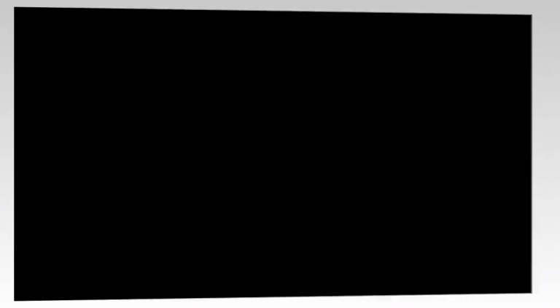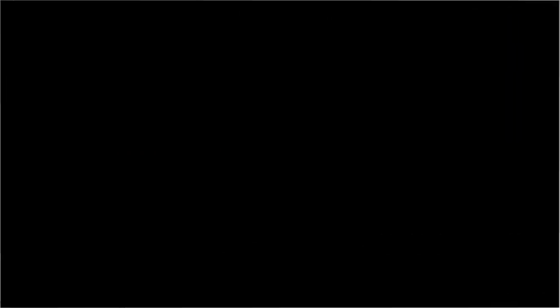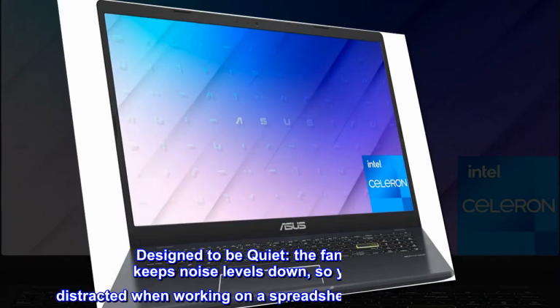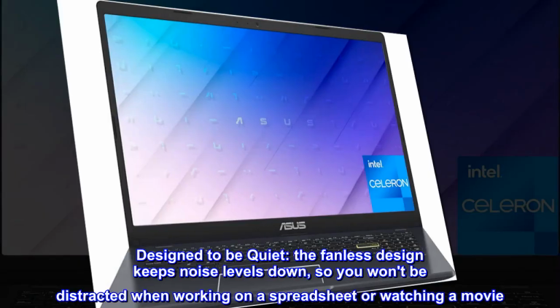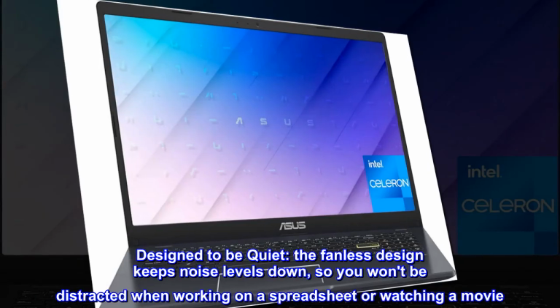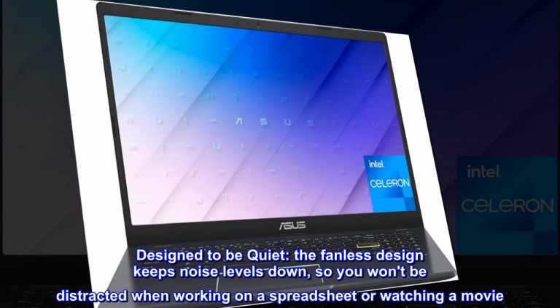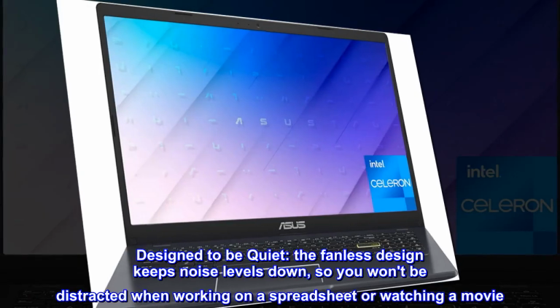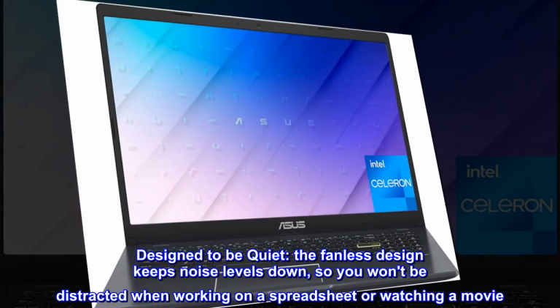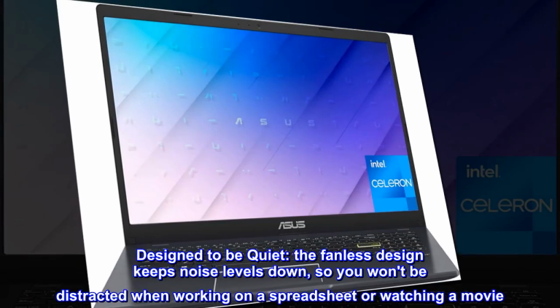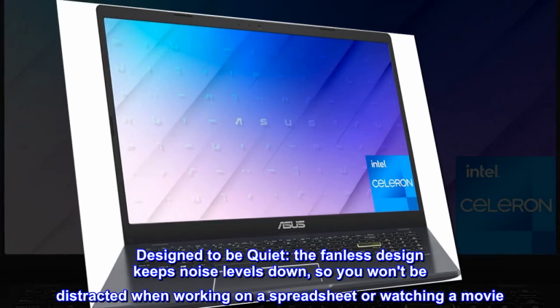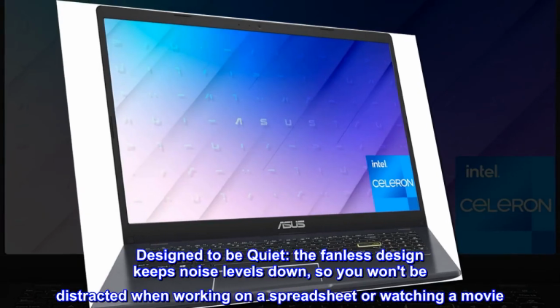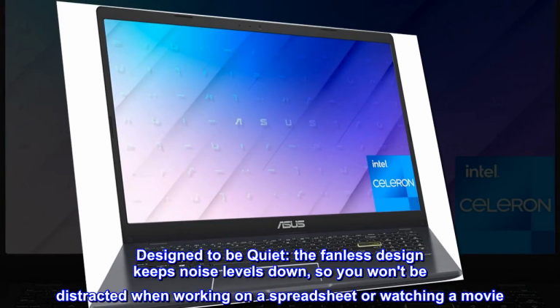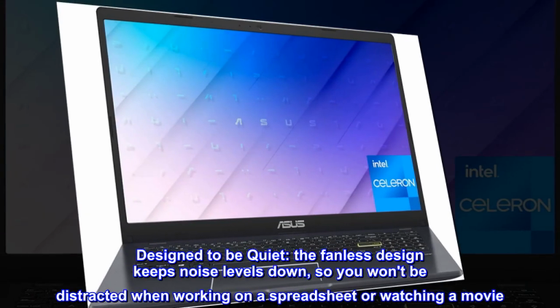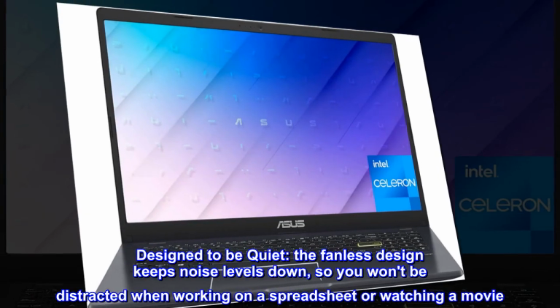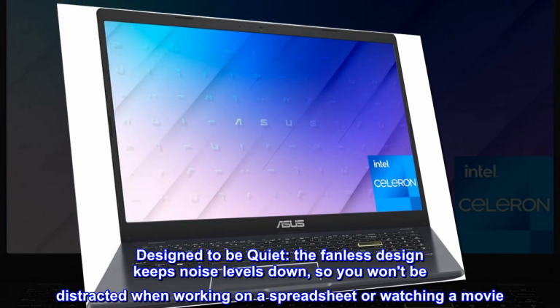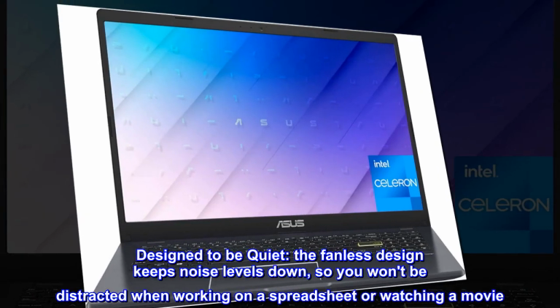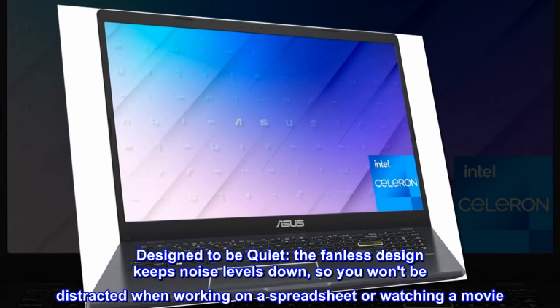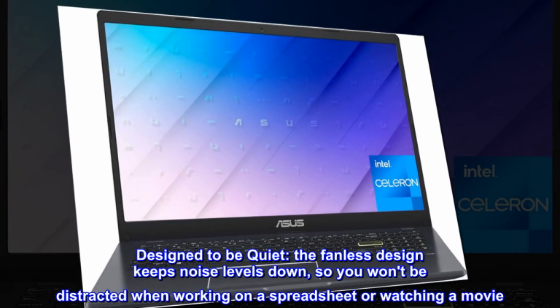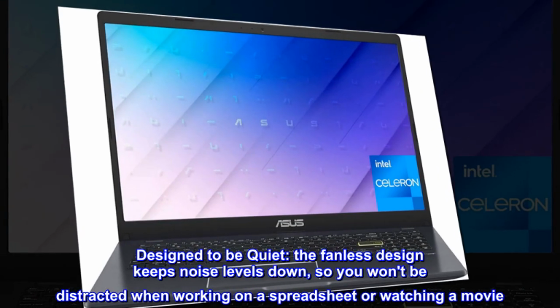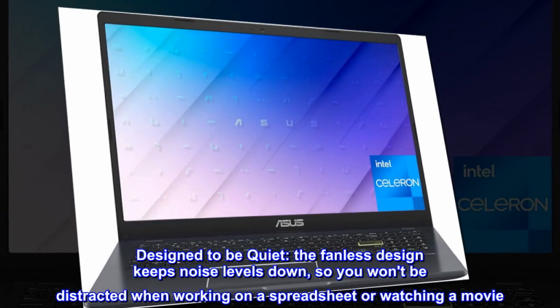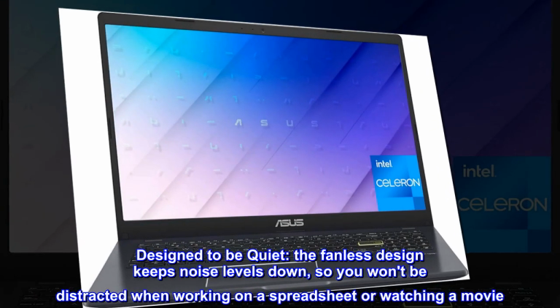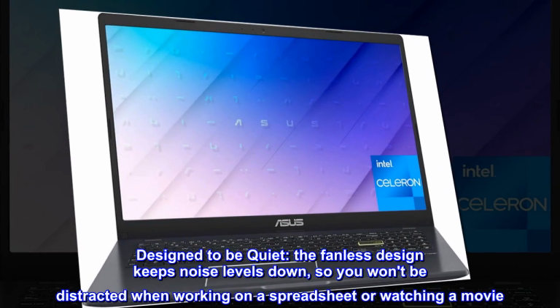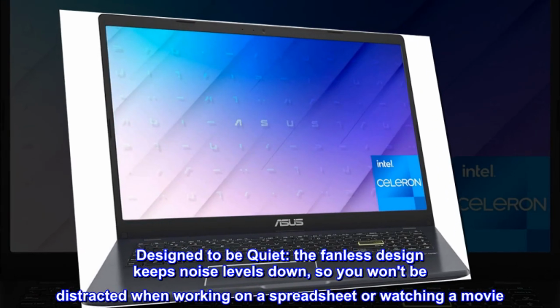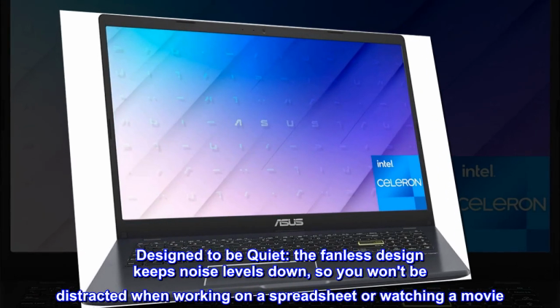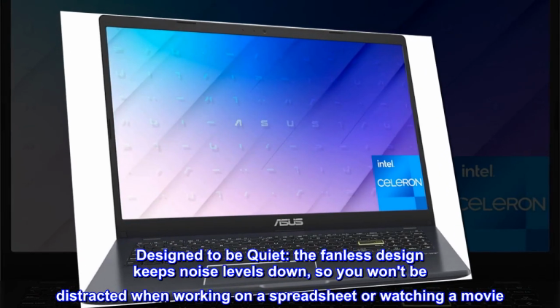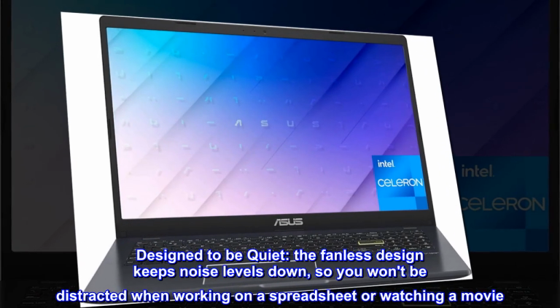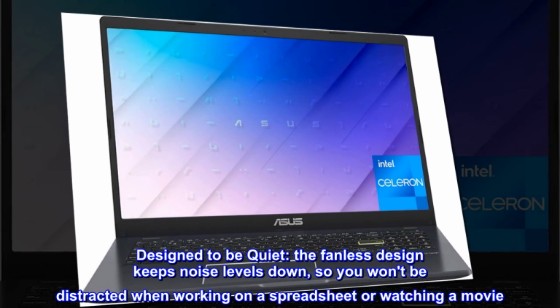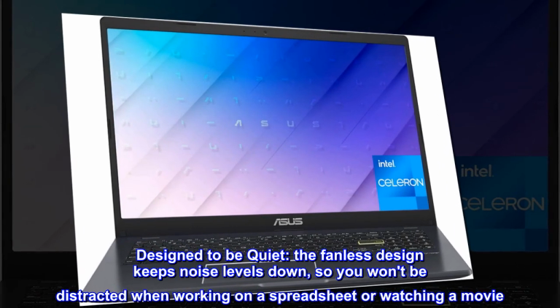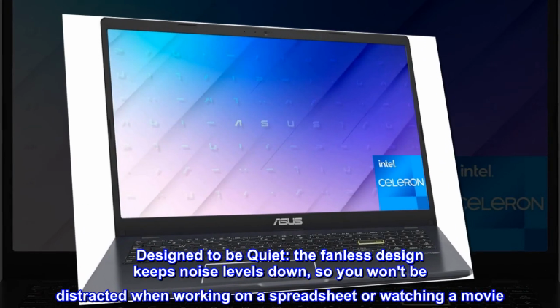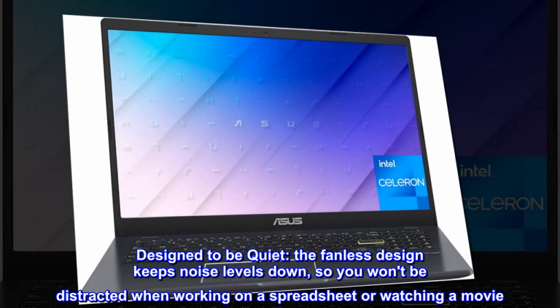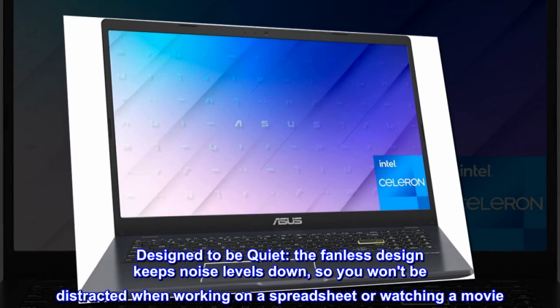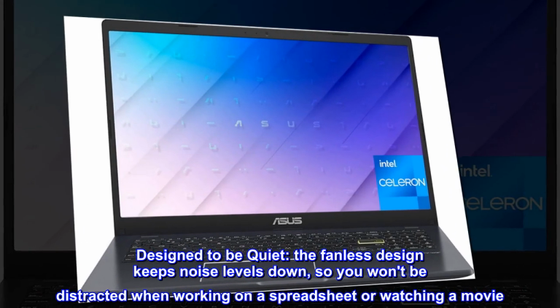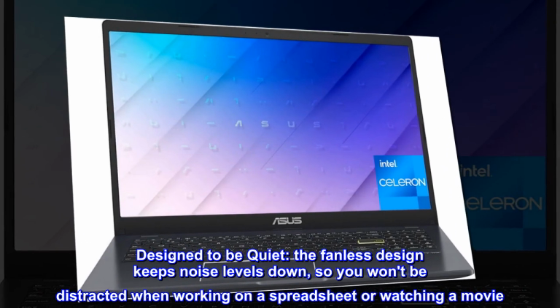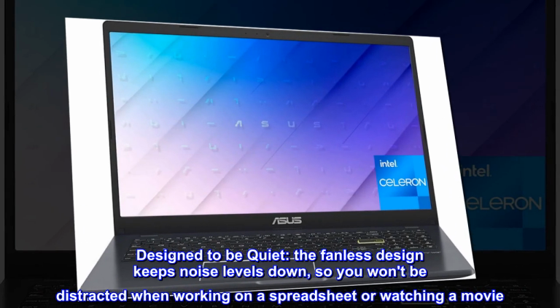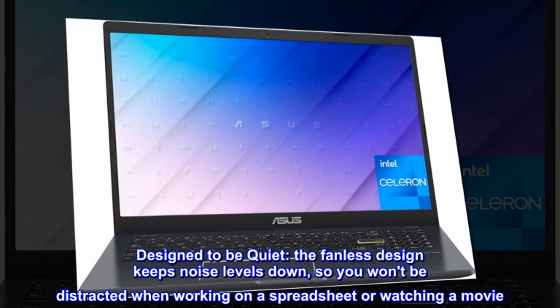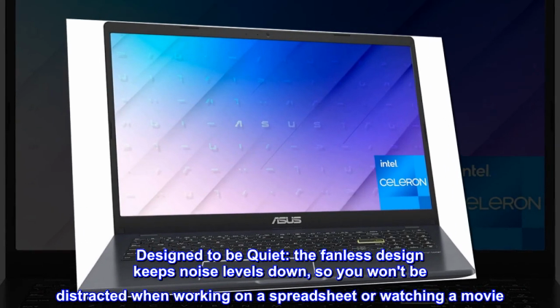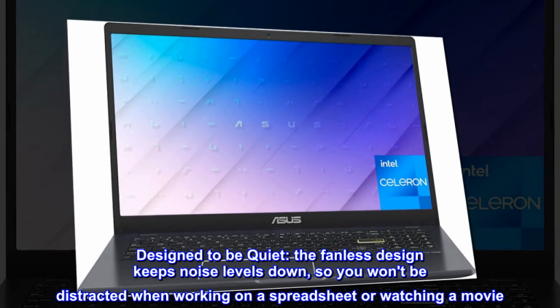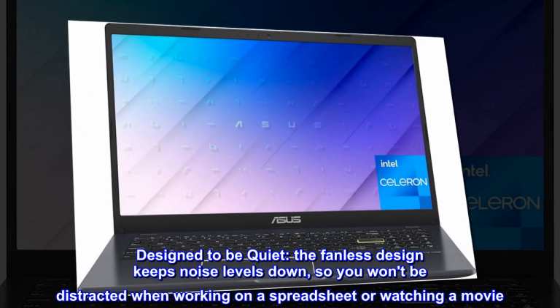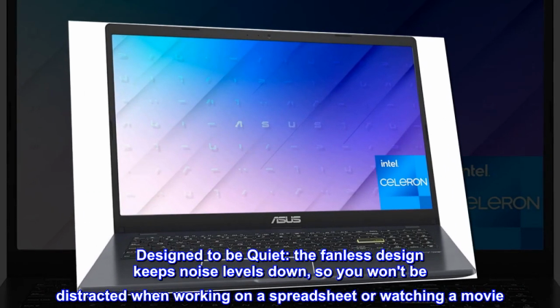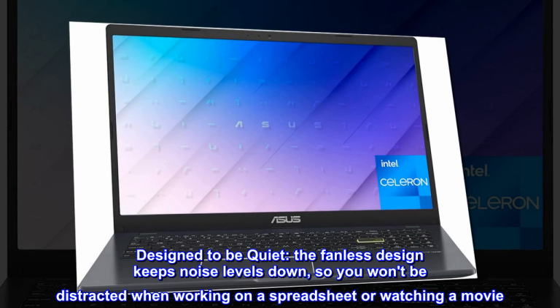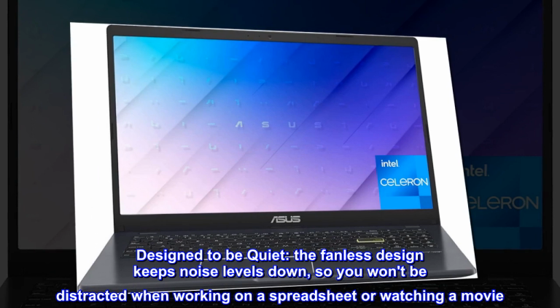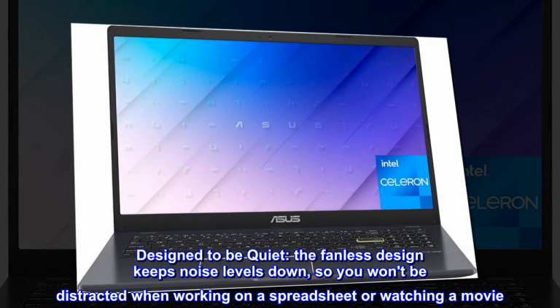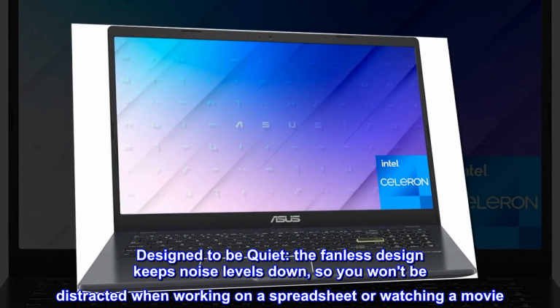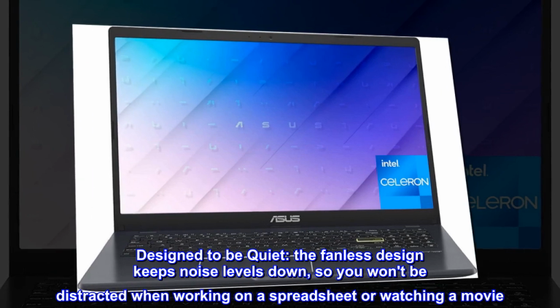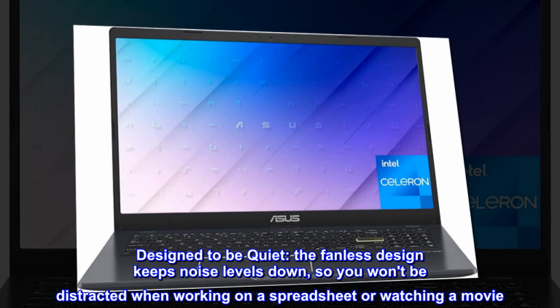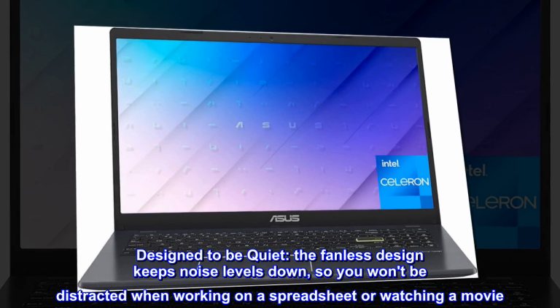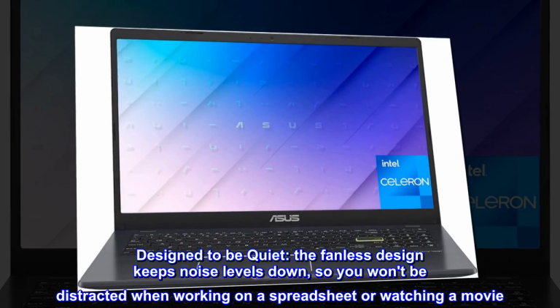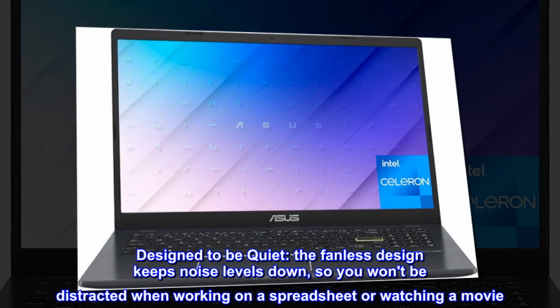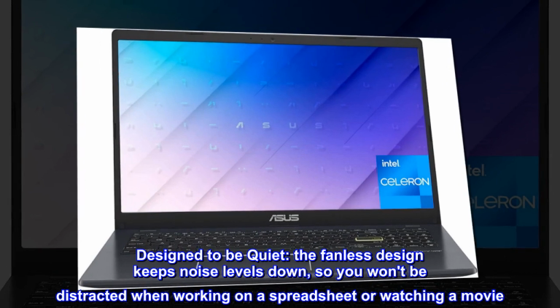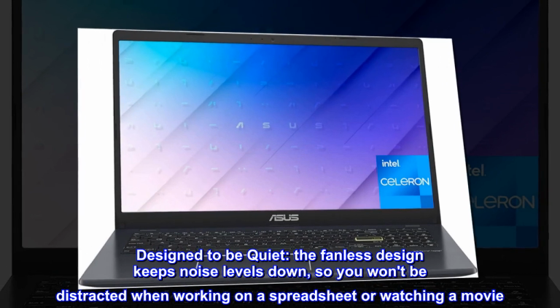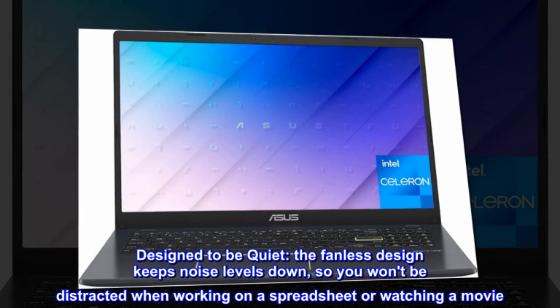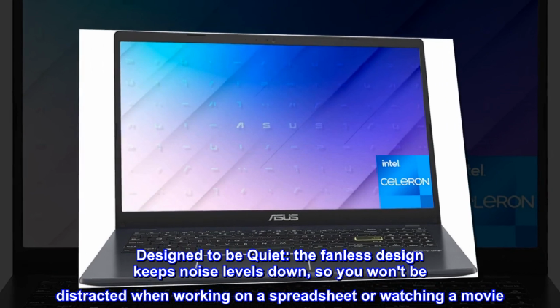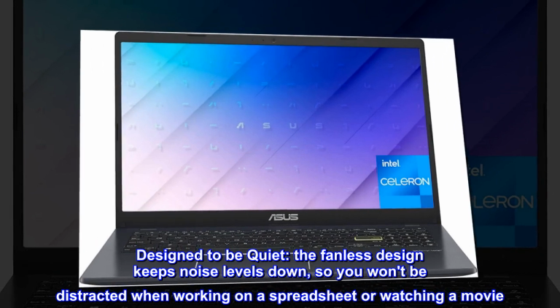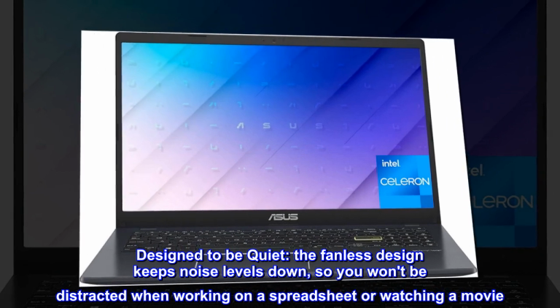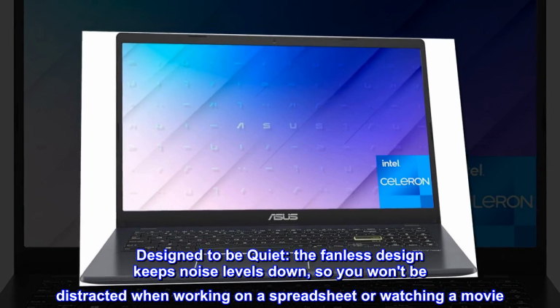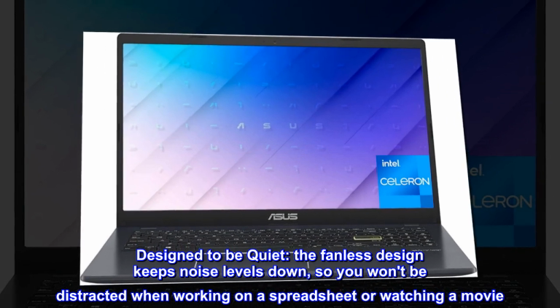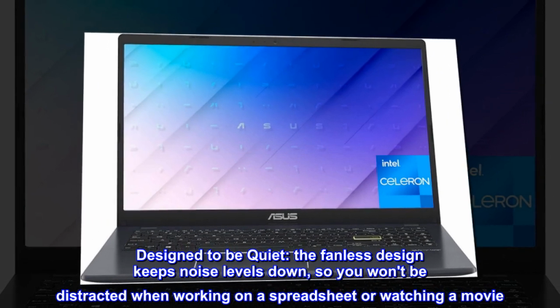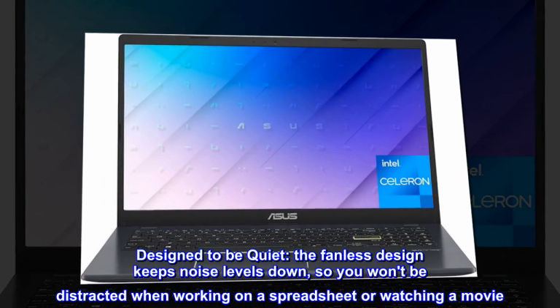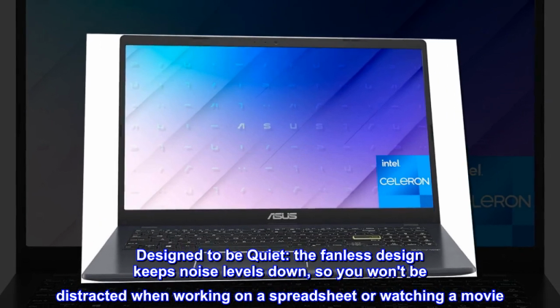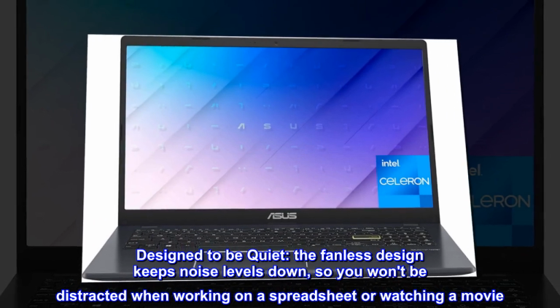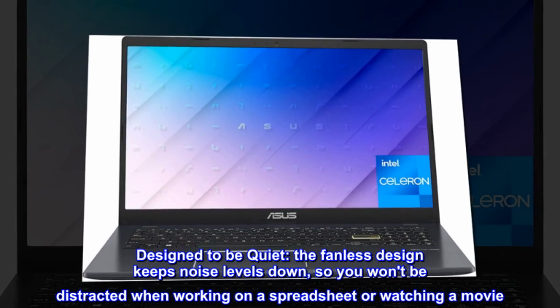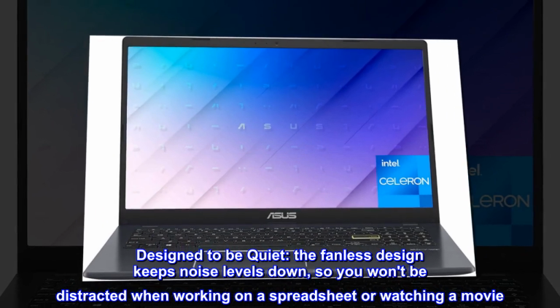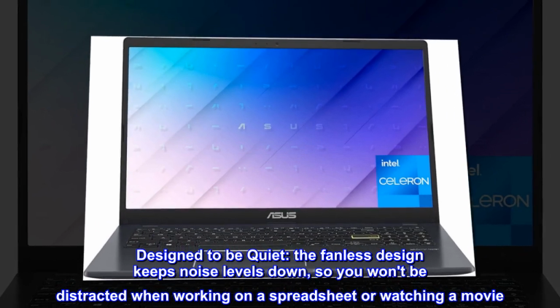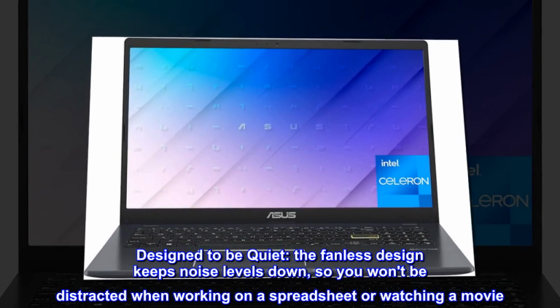Designed to be quiet. The fanless design keeps noise levels down, so you won't be distracted when working on a spreadsheet or watching a movie.